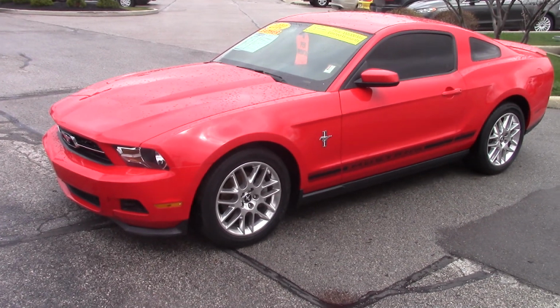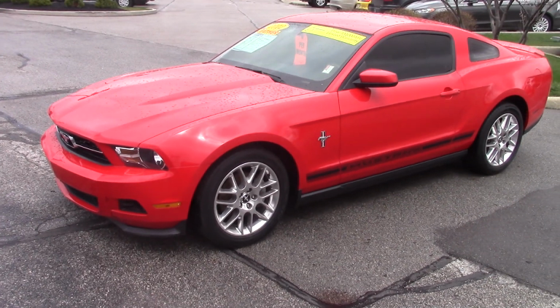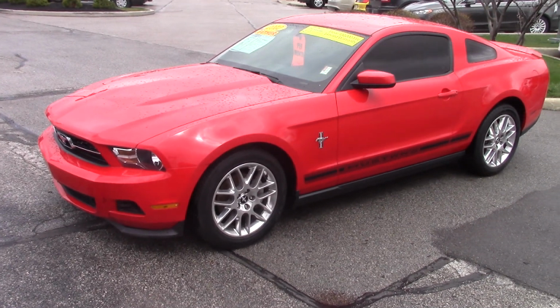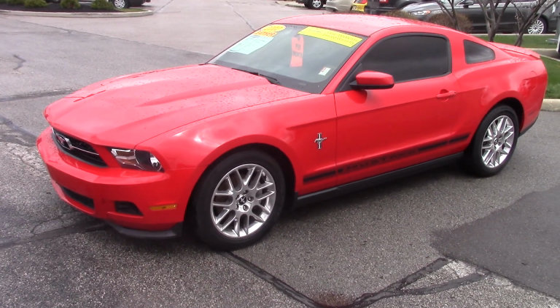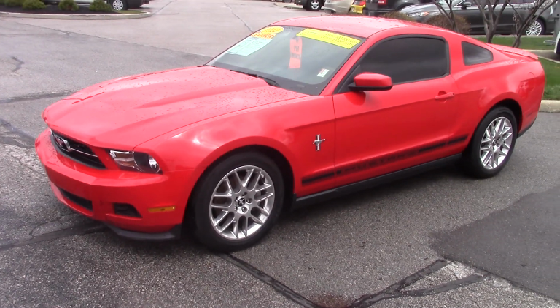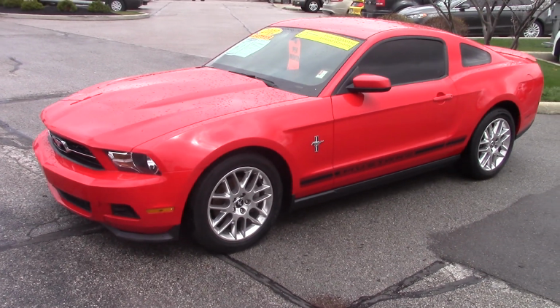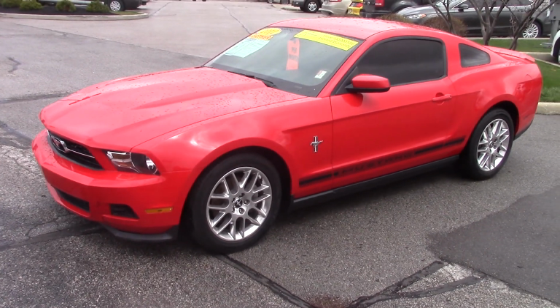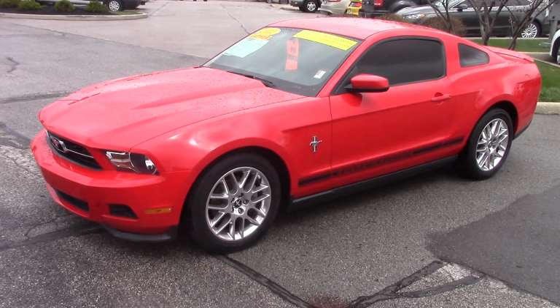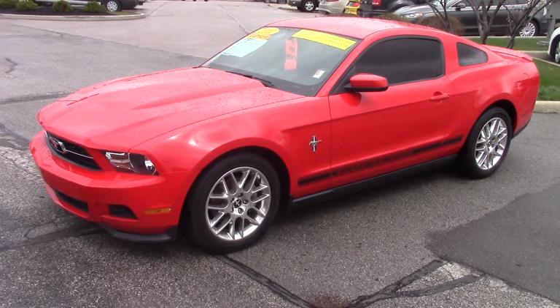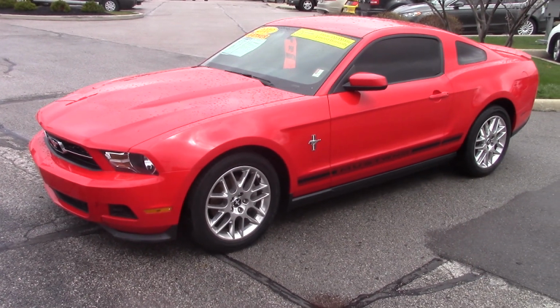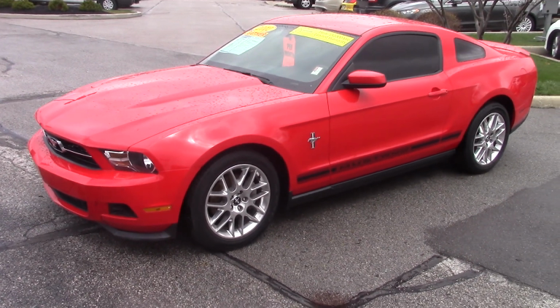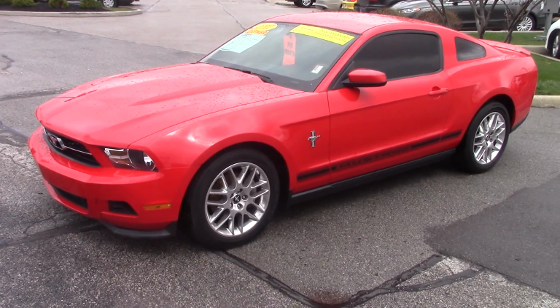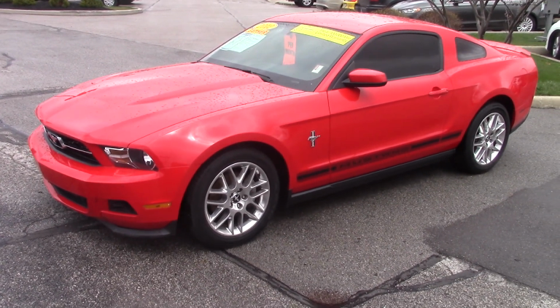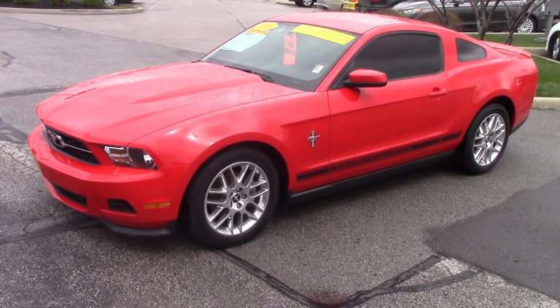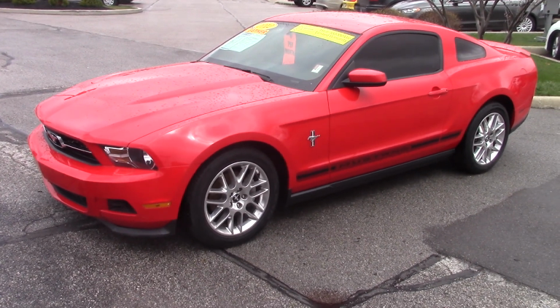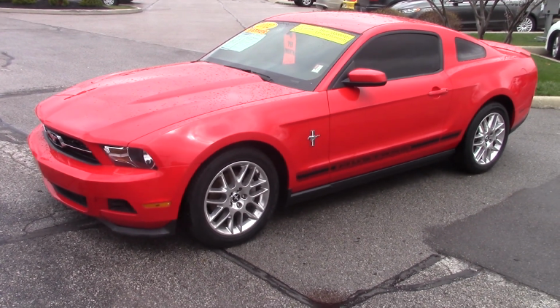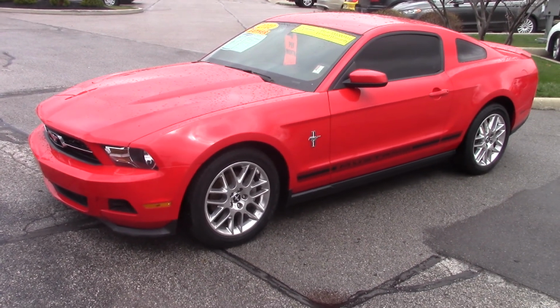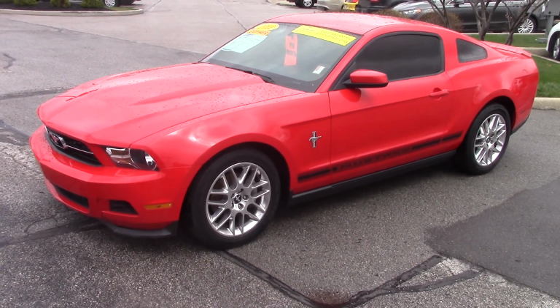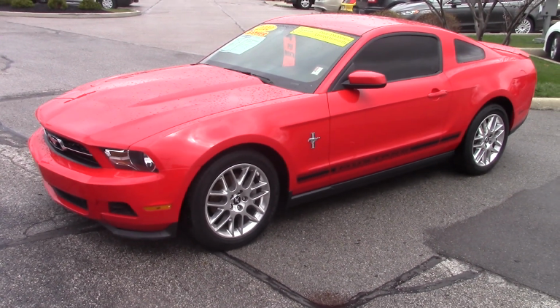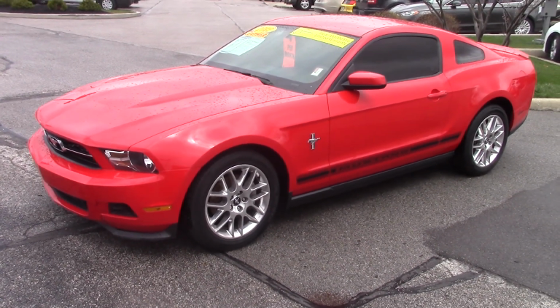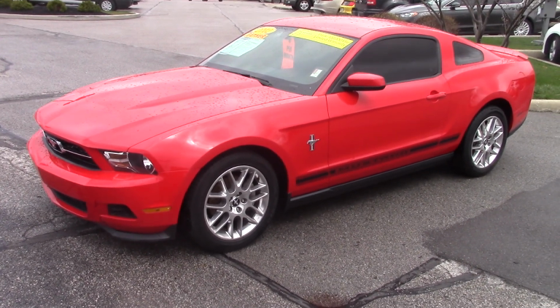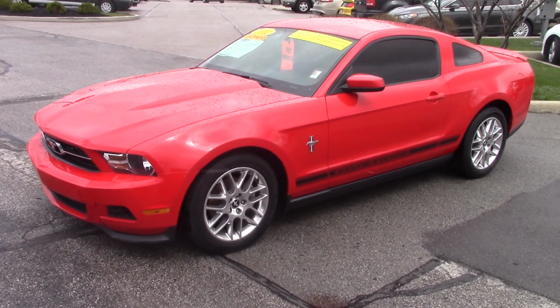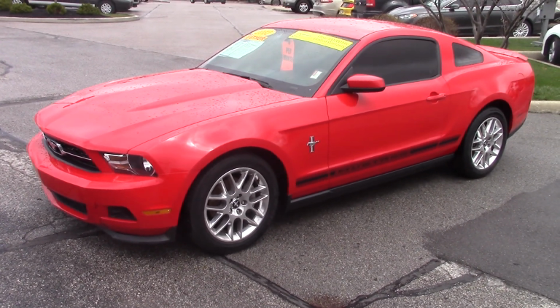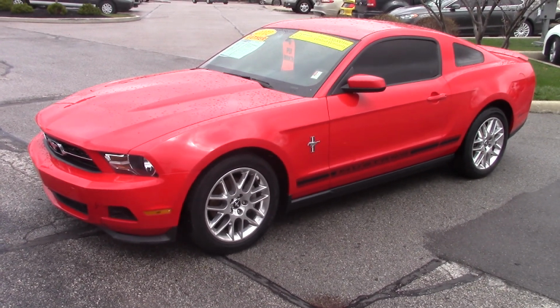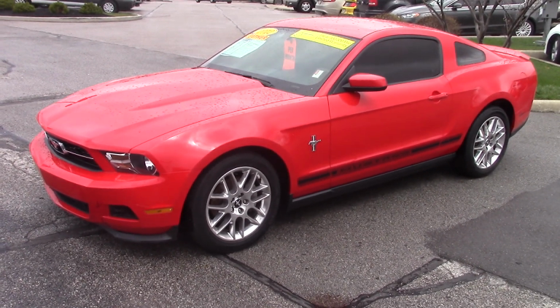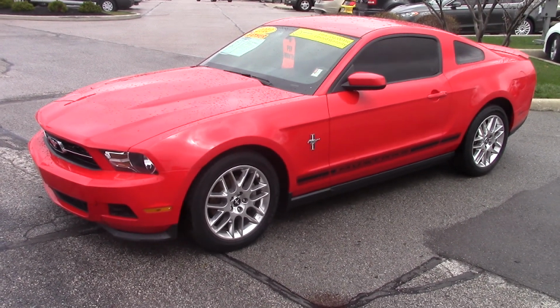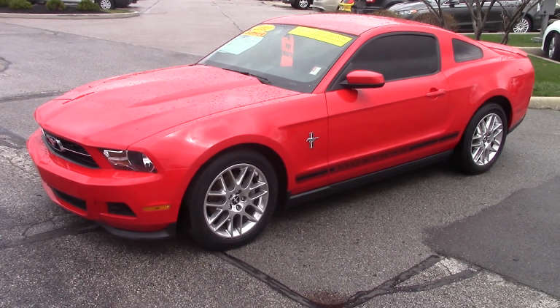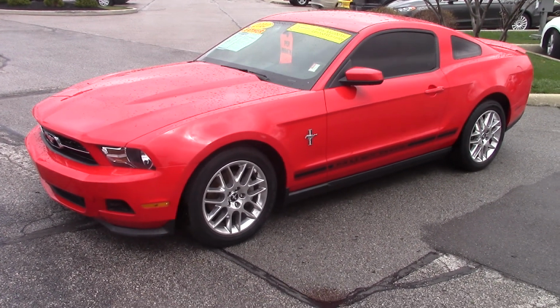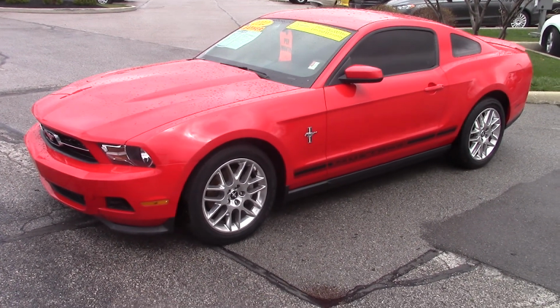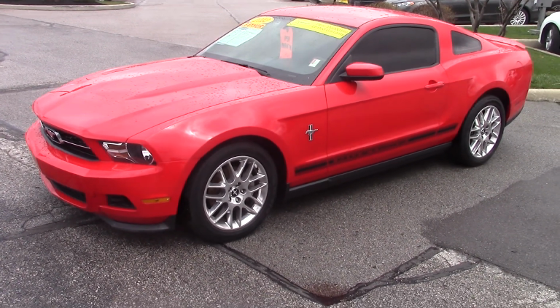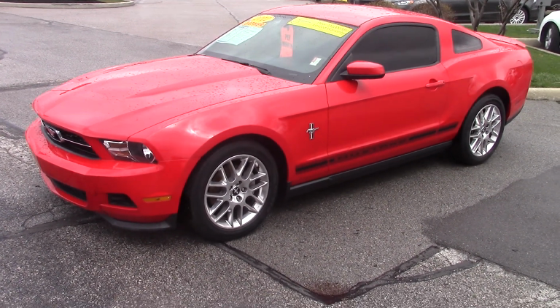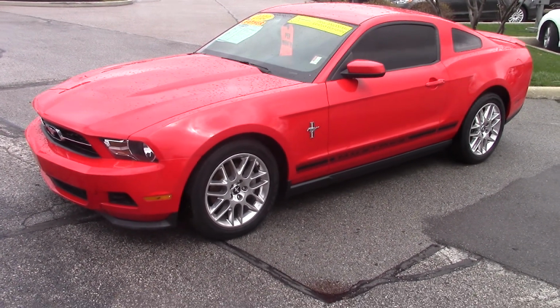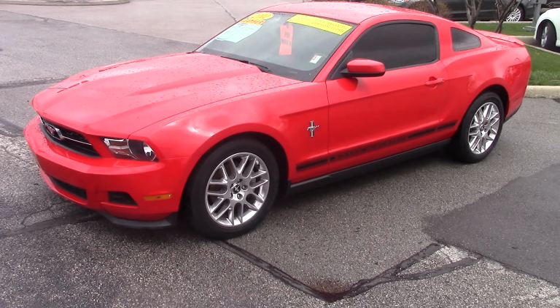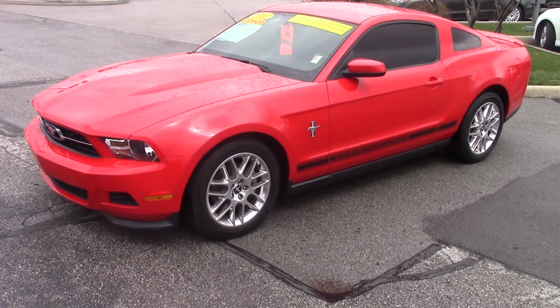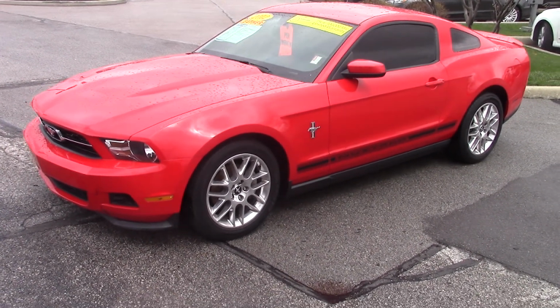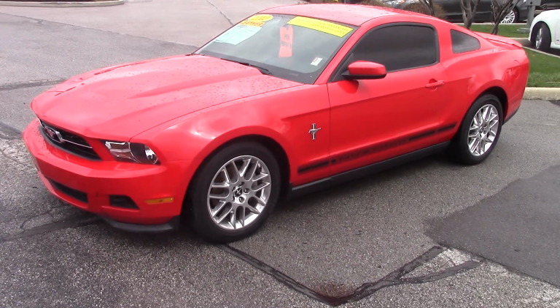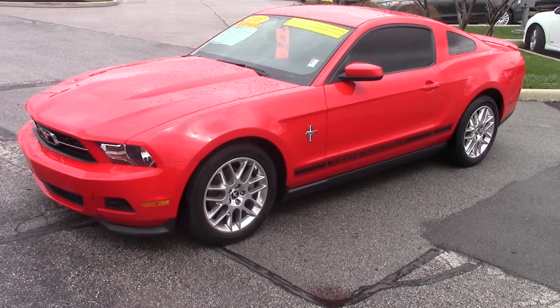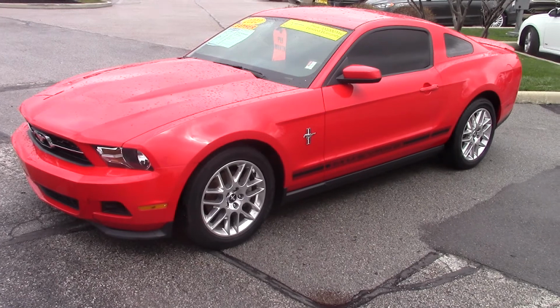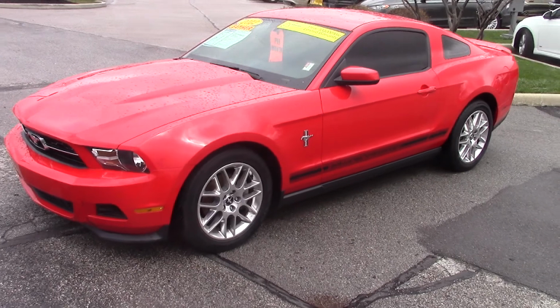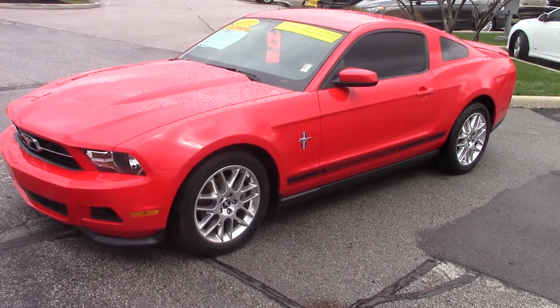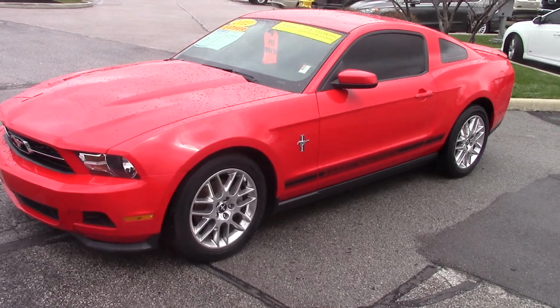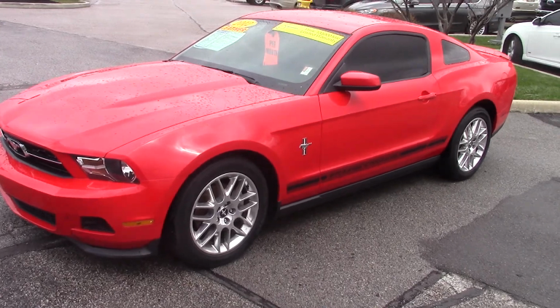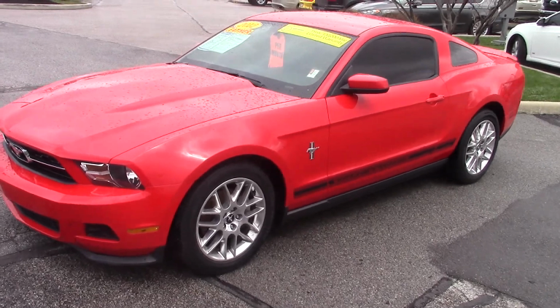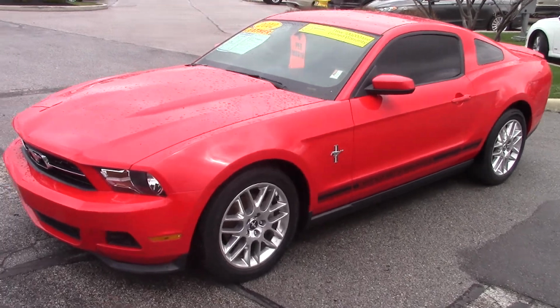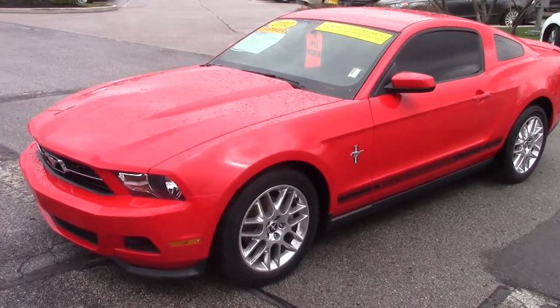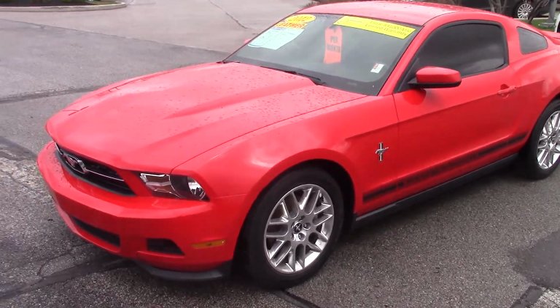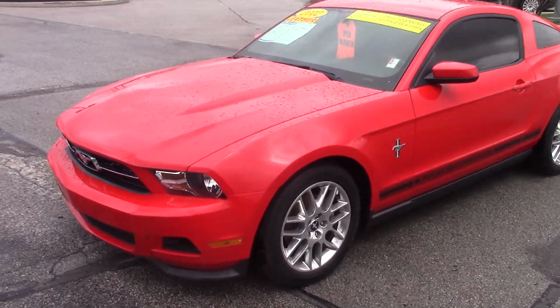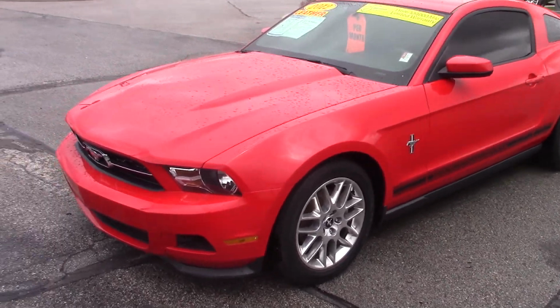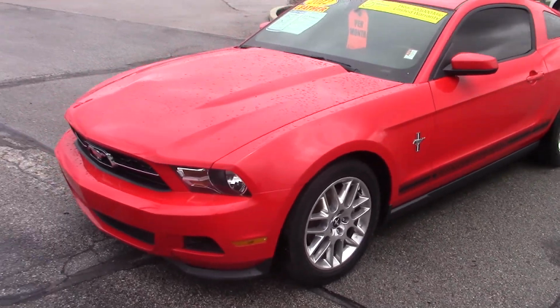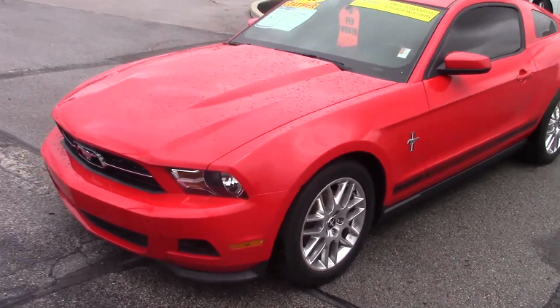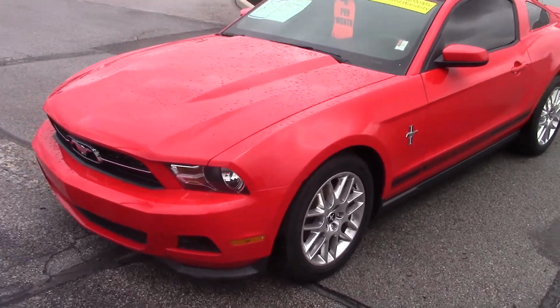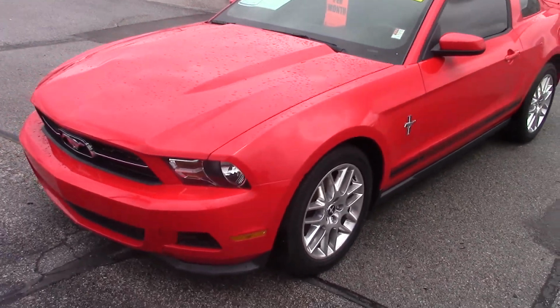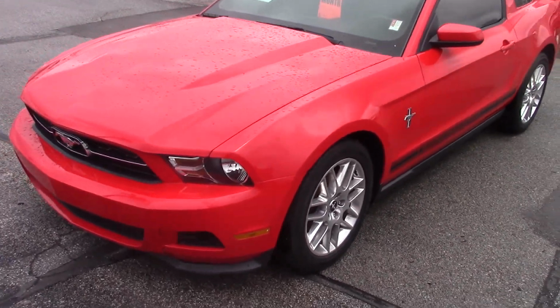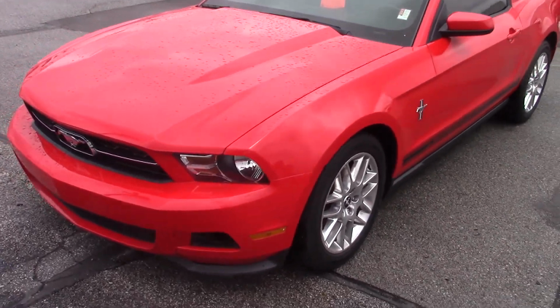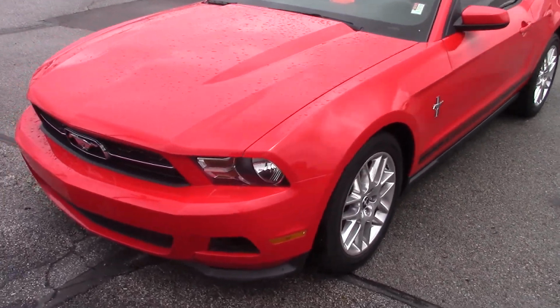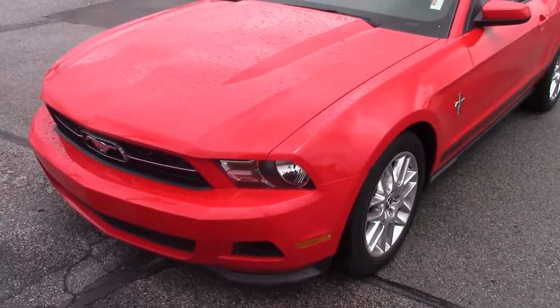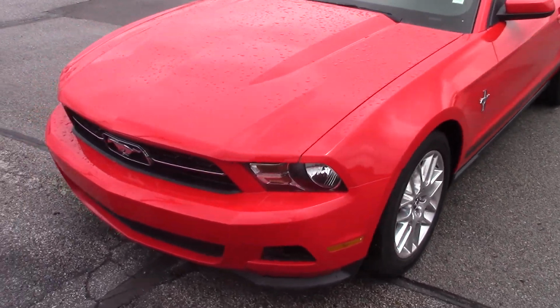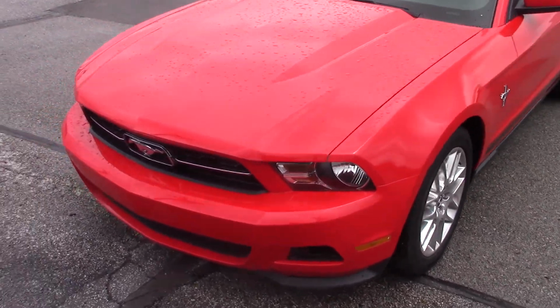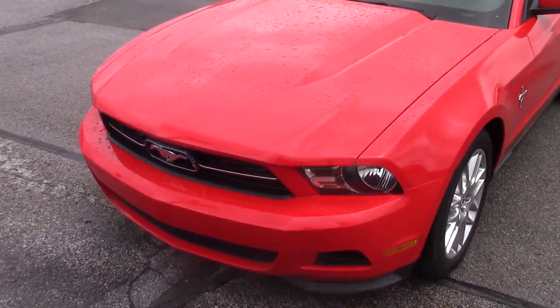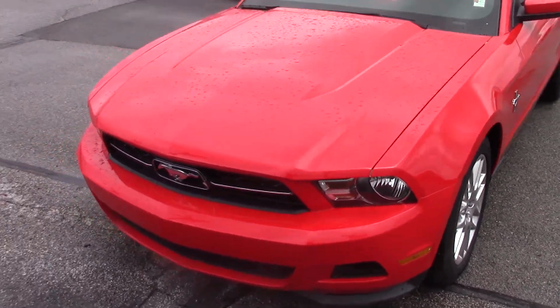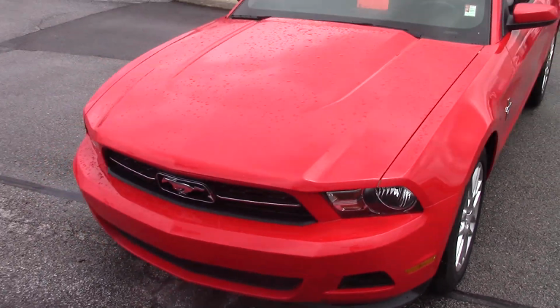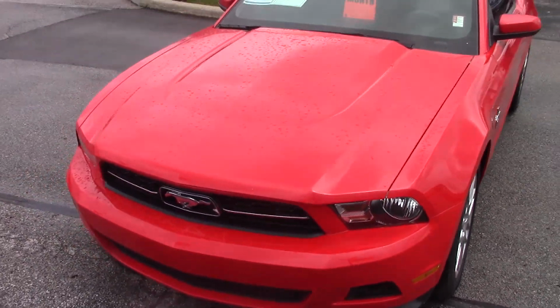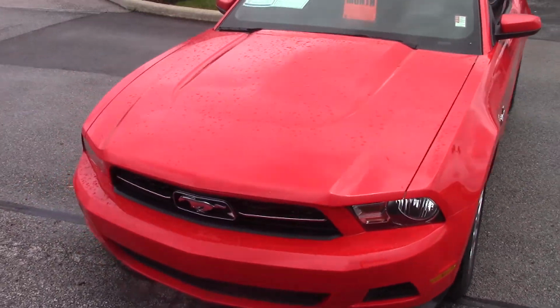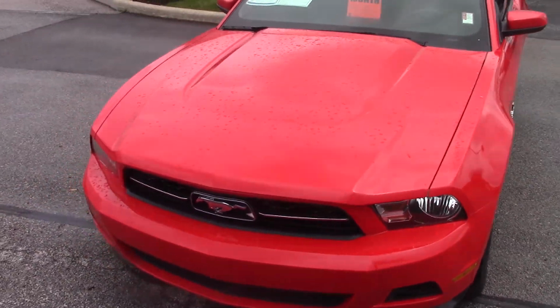Thank you for choosing Valesce's Ford. My name is Sean McNally, I'm an assistant to Mike Parham. We've got your inquiry on this 2012 Ford Mustang.